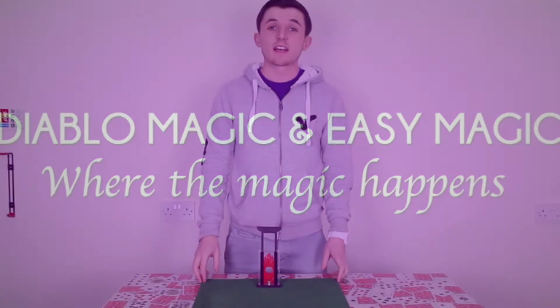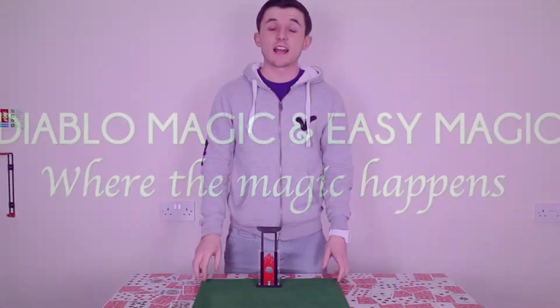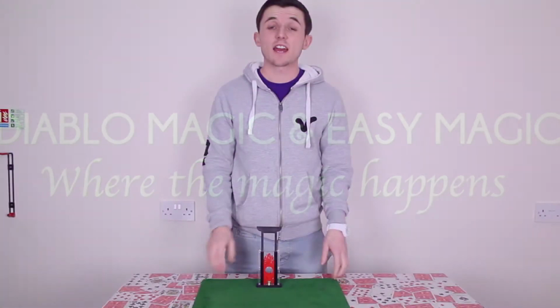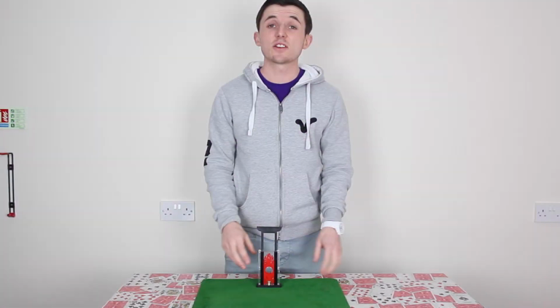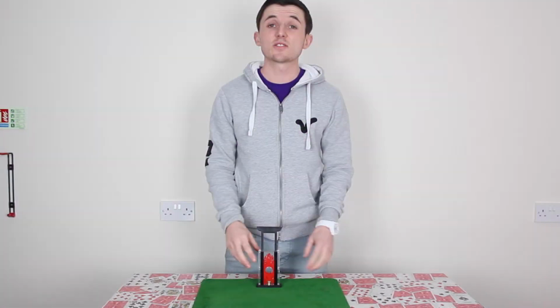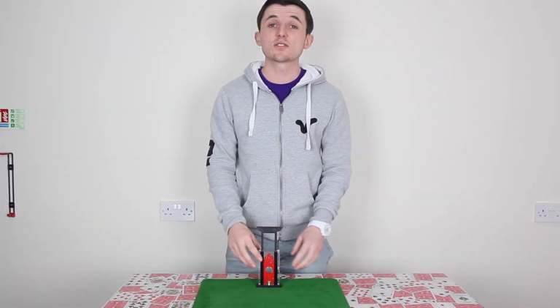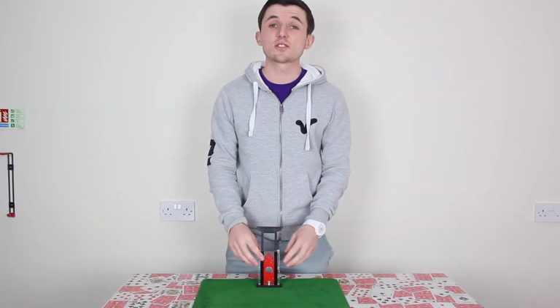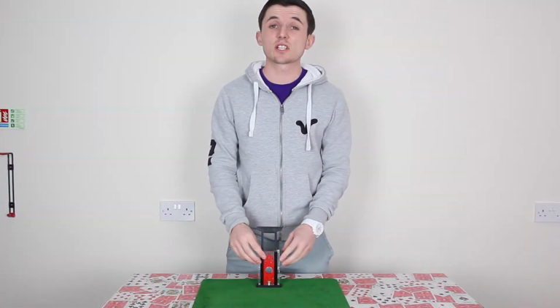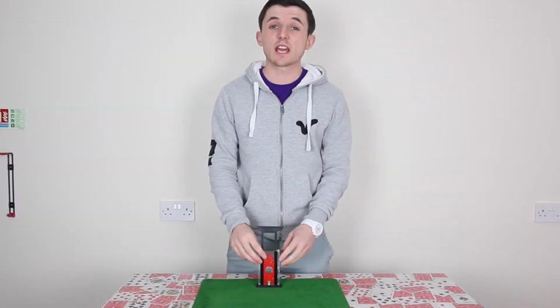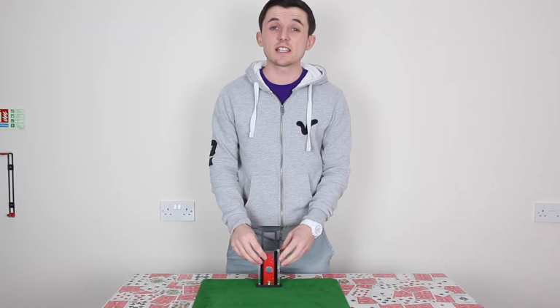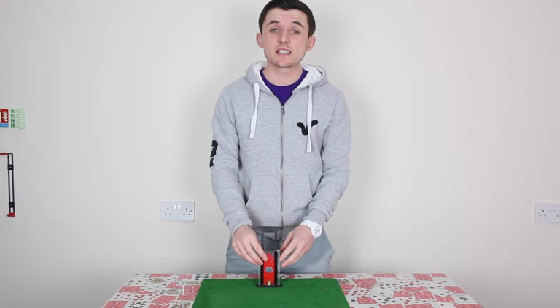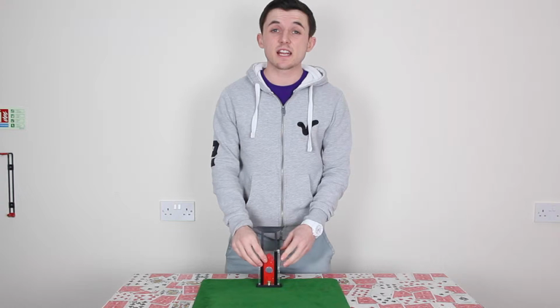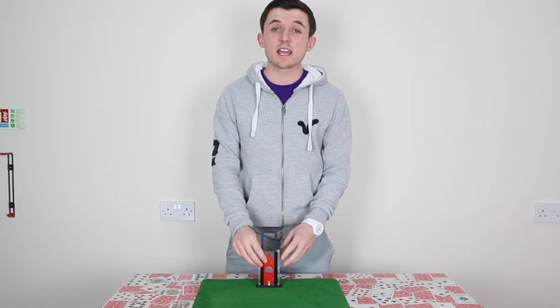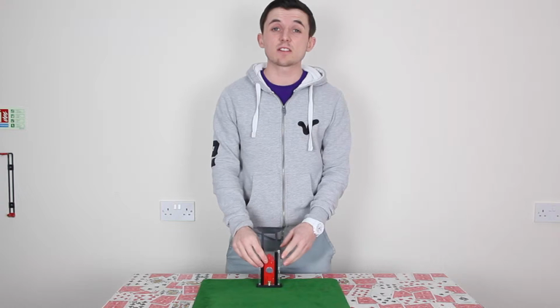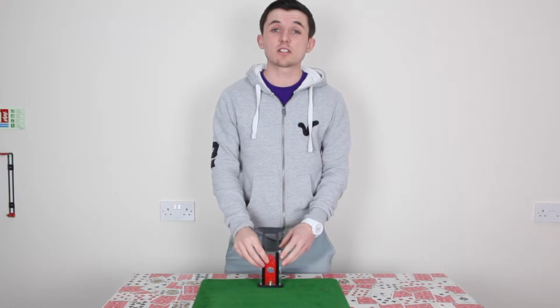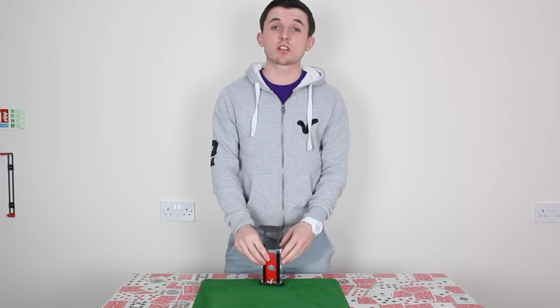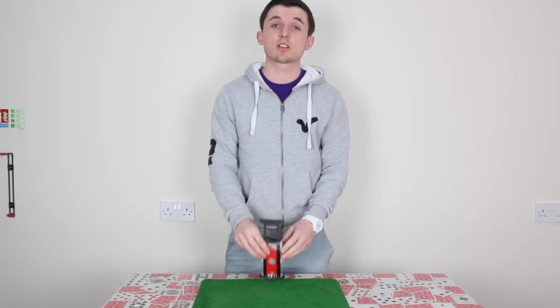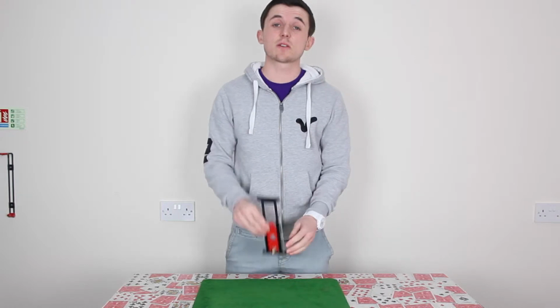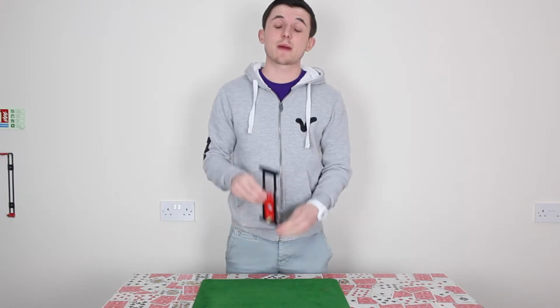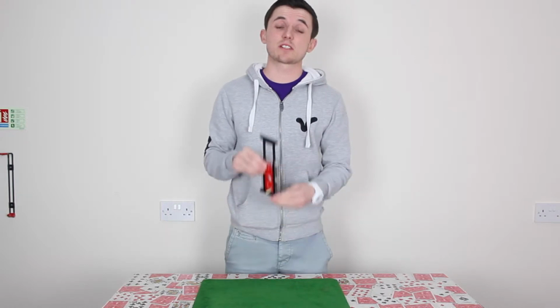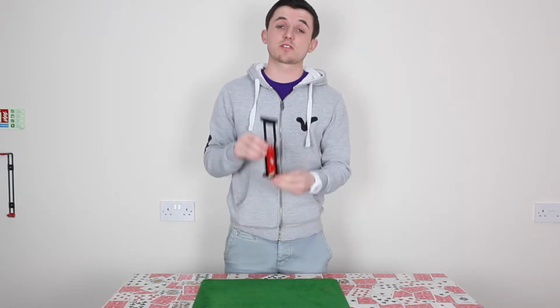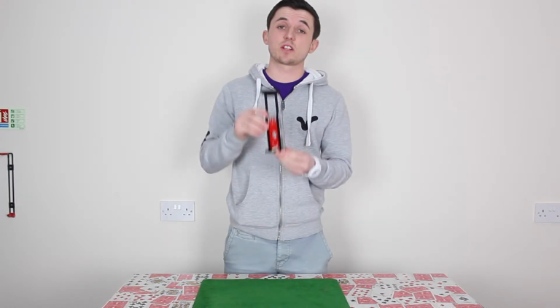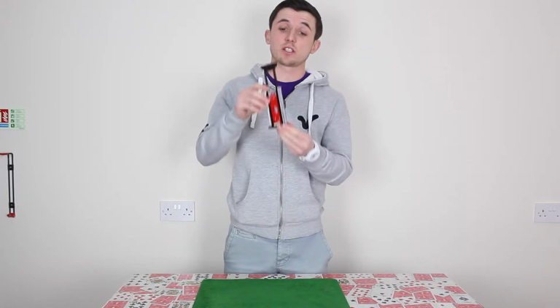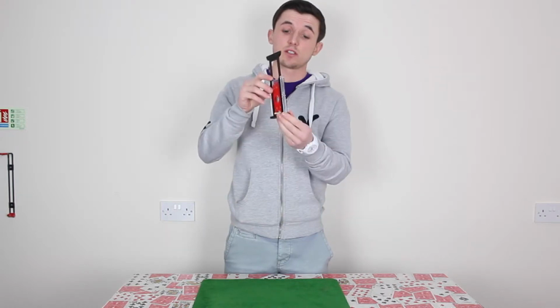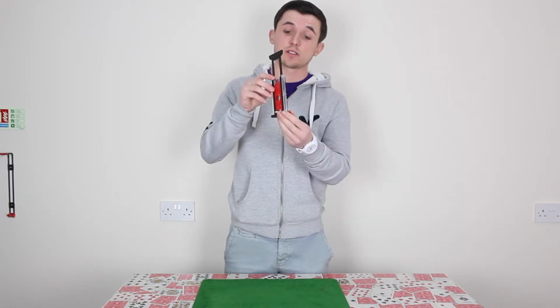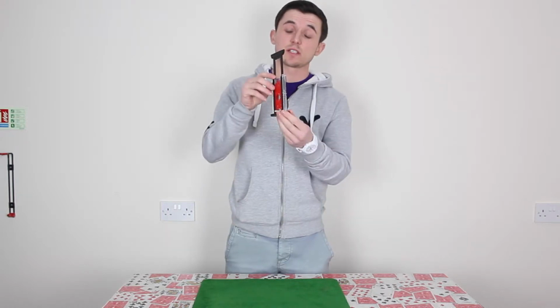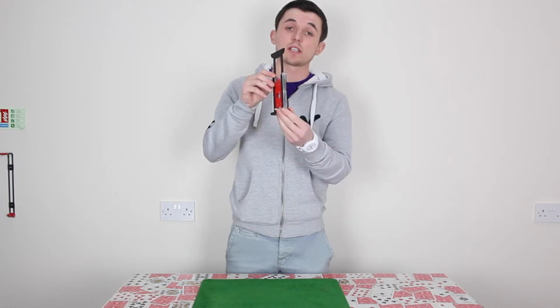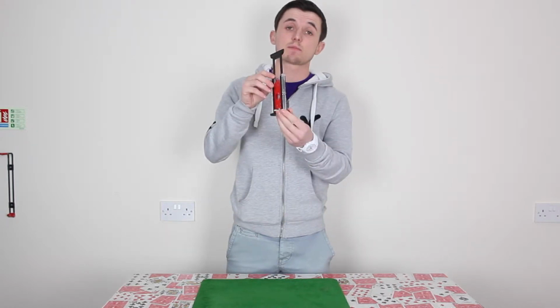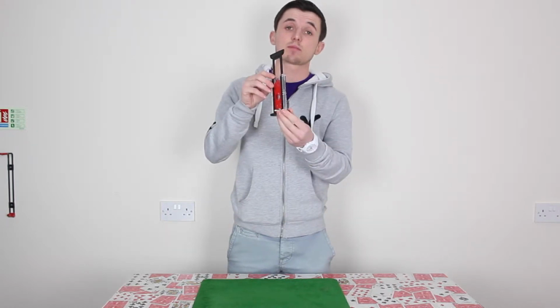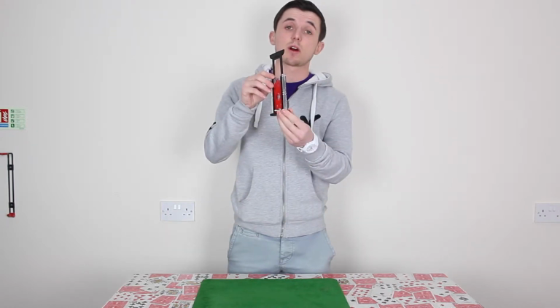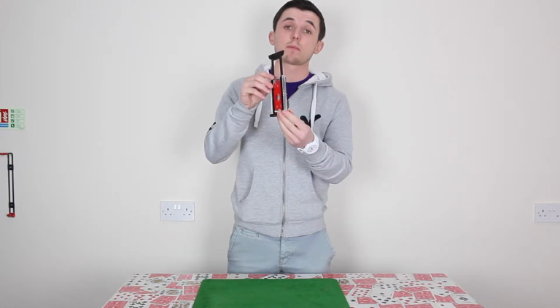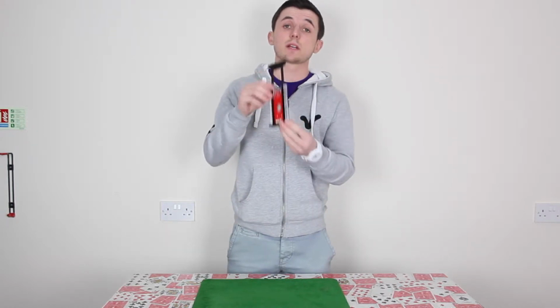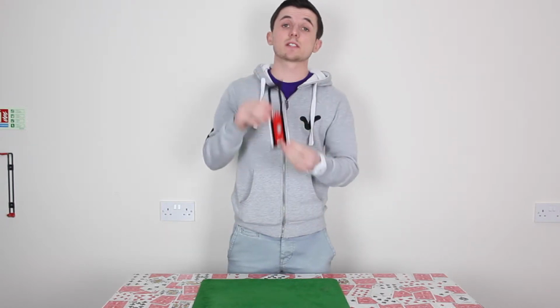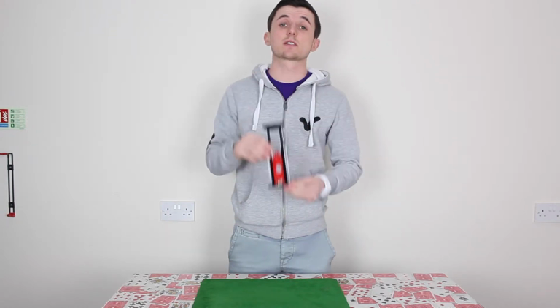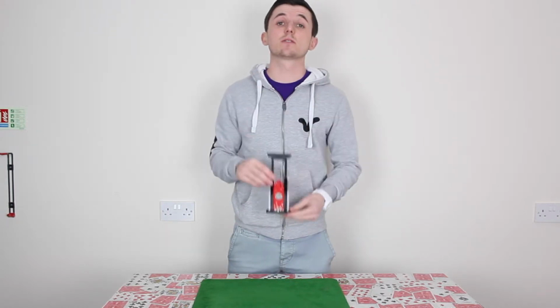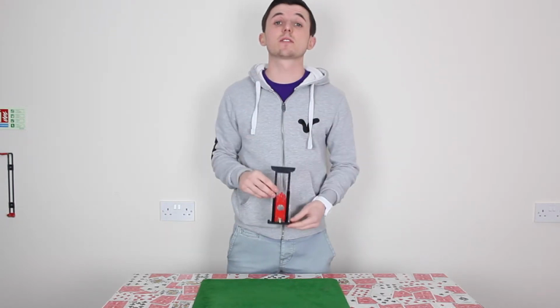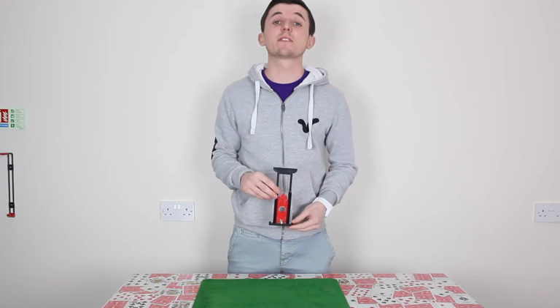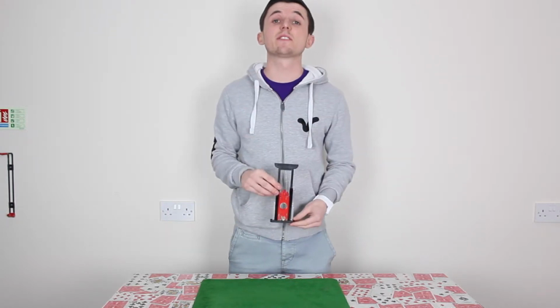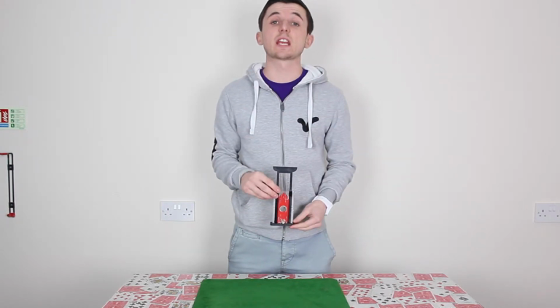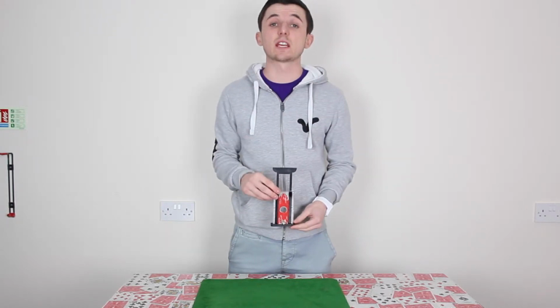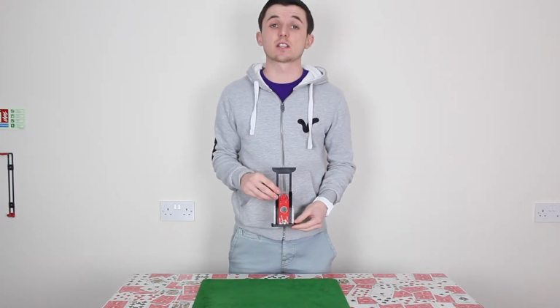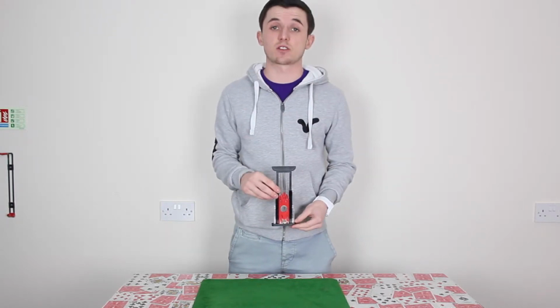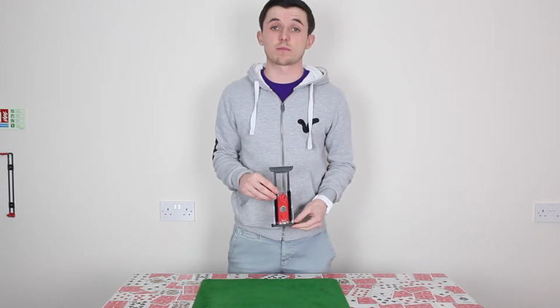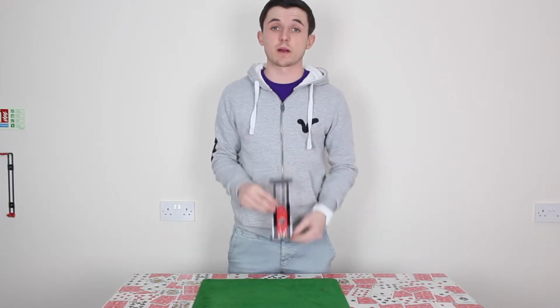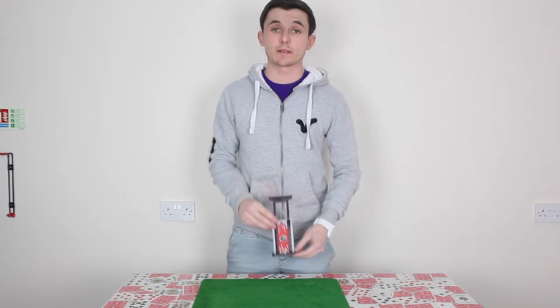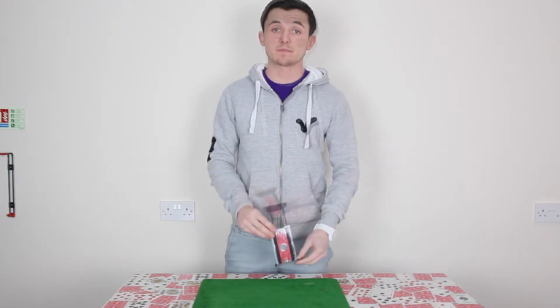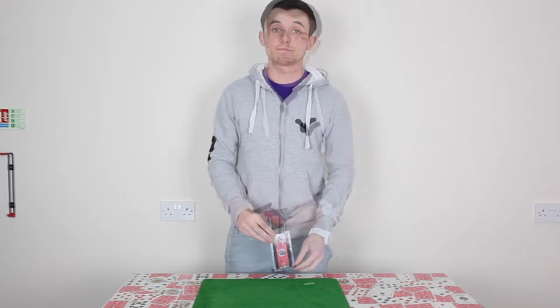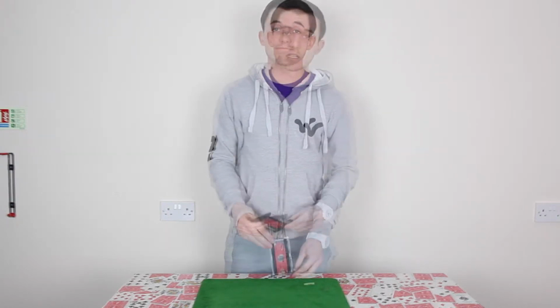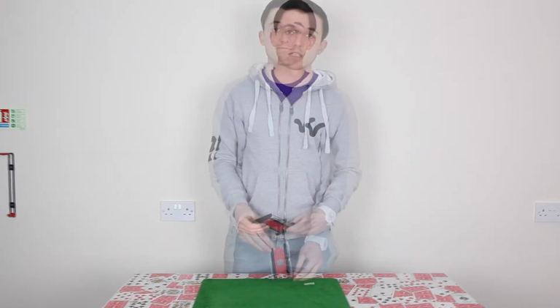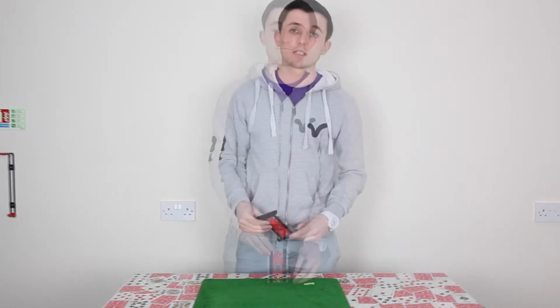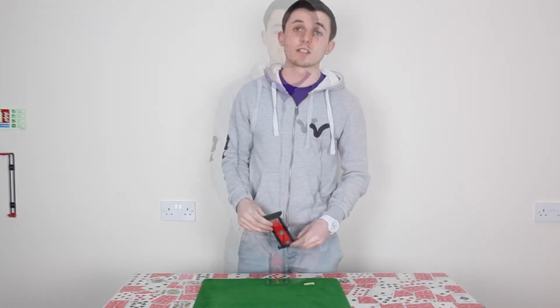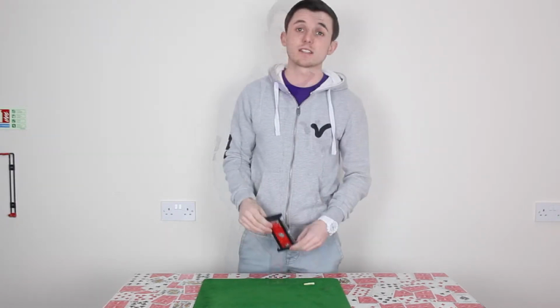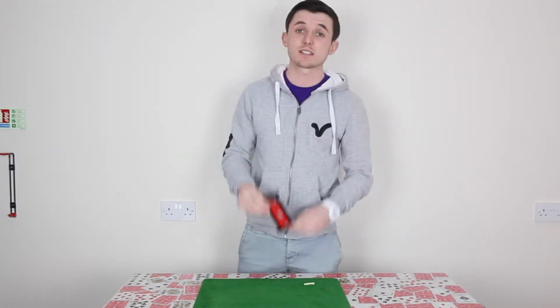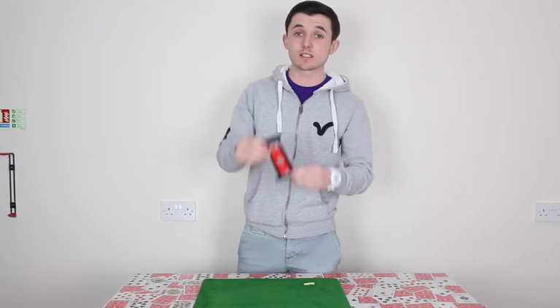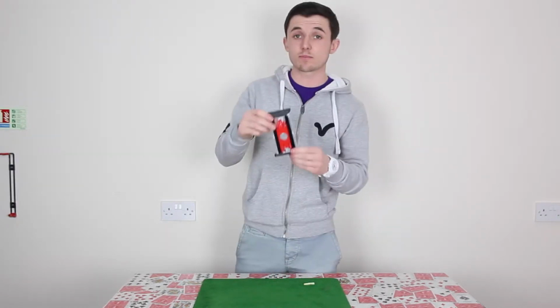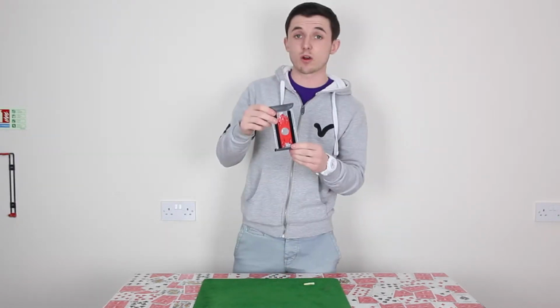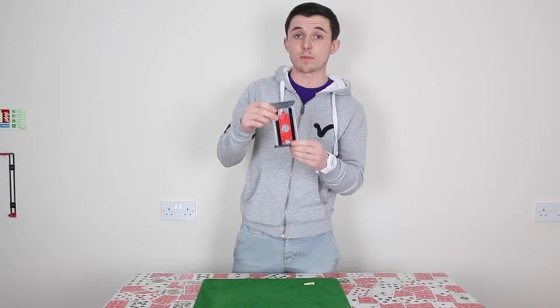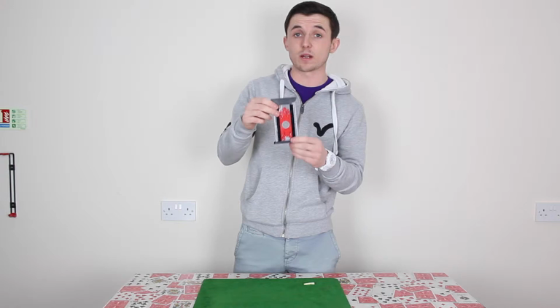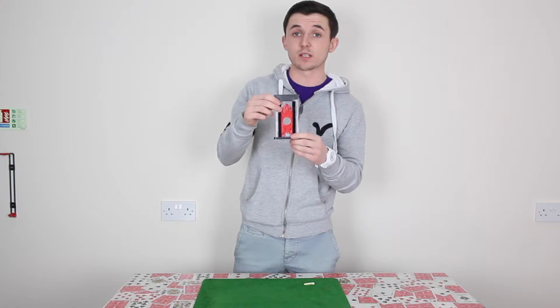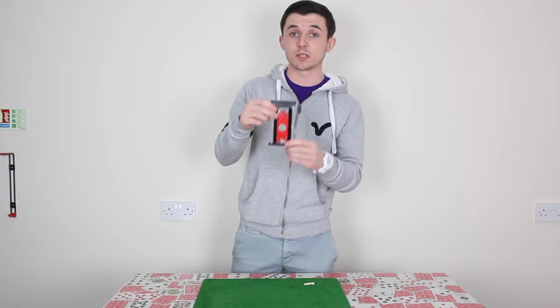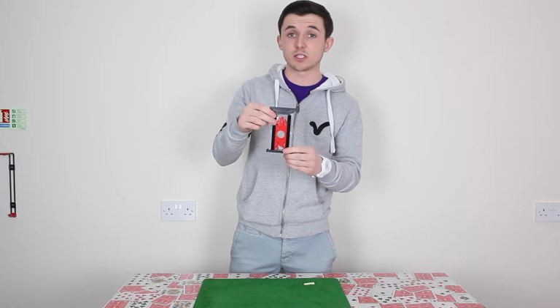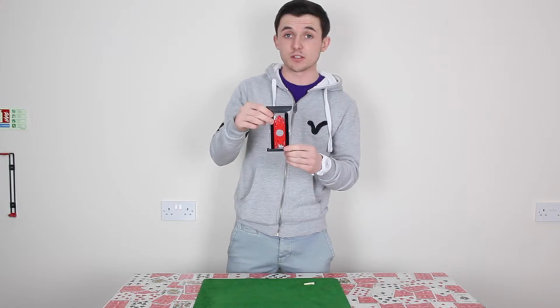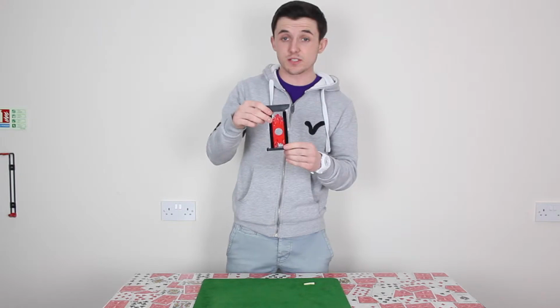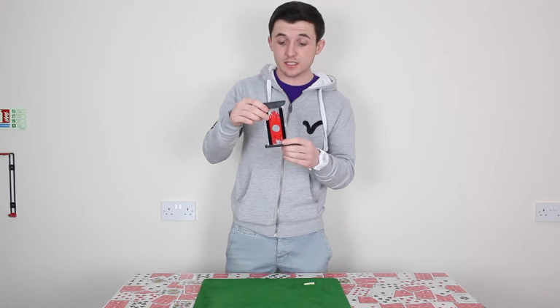Hello, George again. Today I'm going to show you a magic trick using this prop. It's called the finger chopper. This is the prop I'm going to be using.